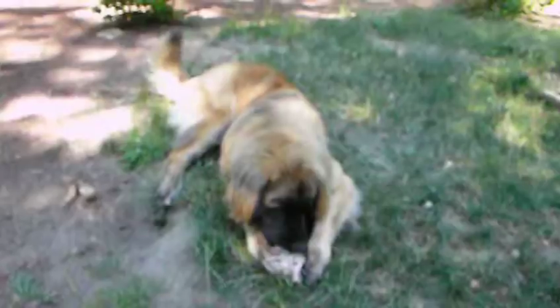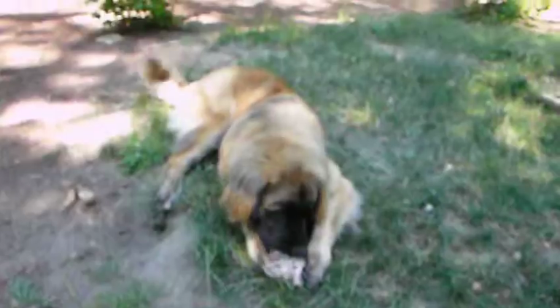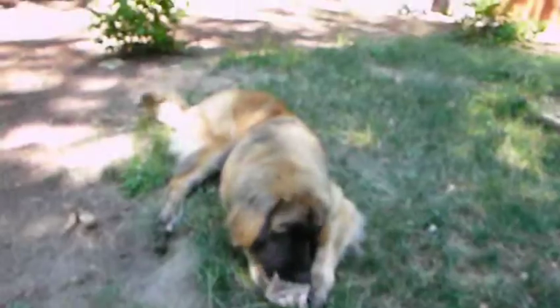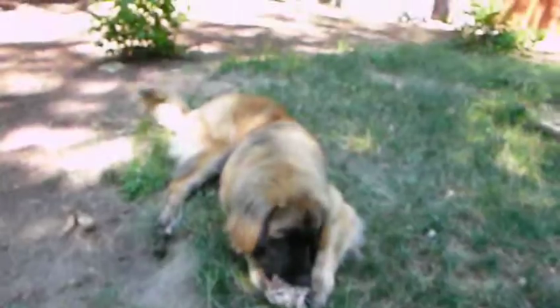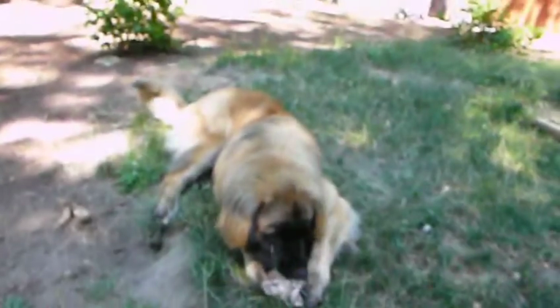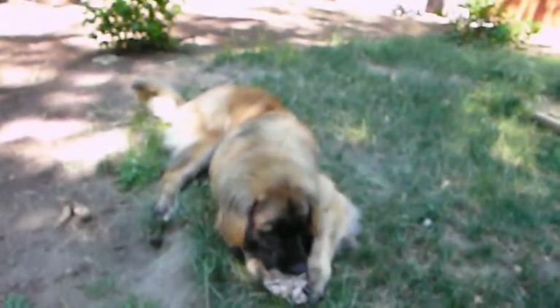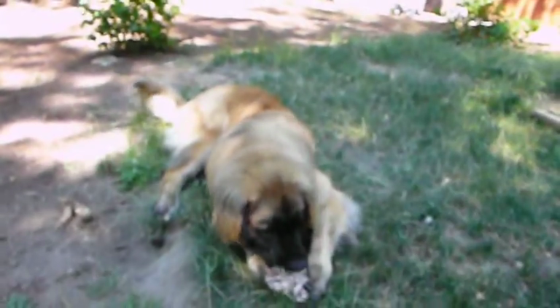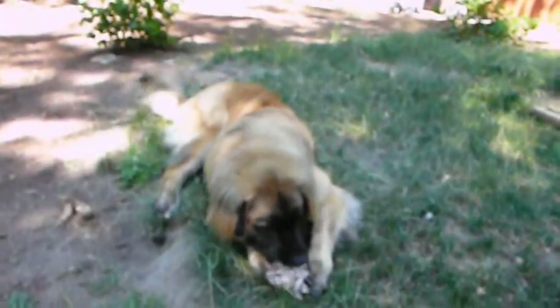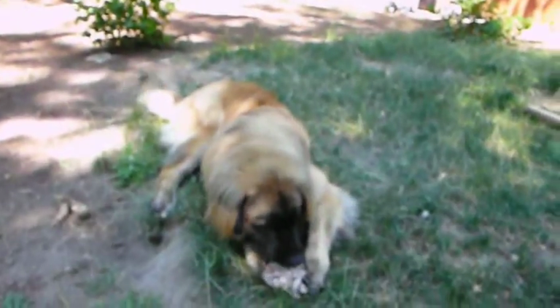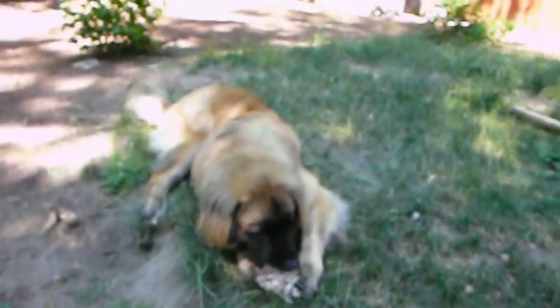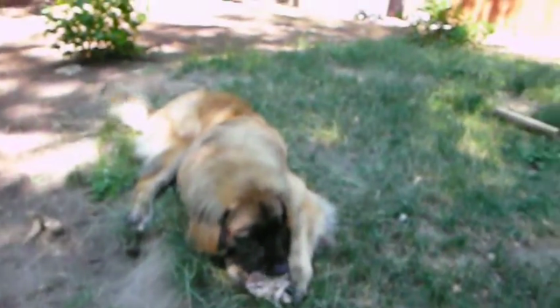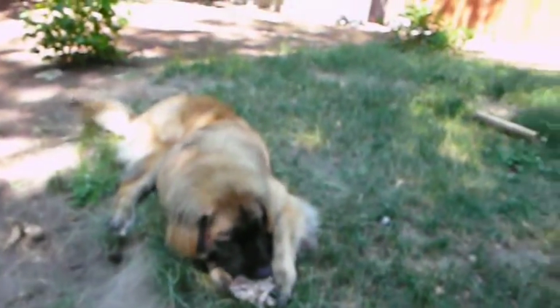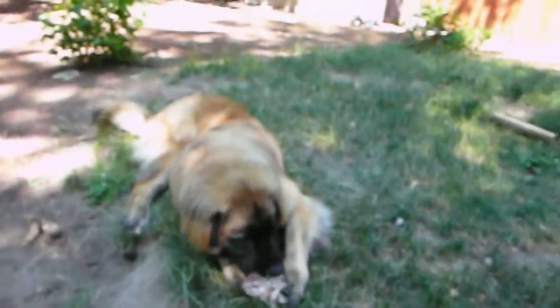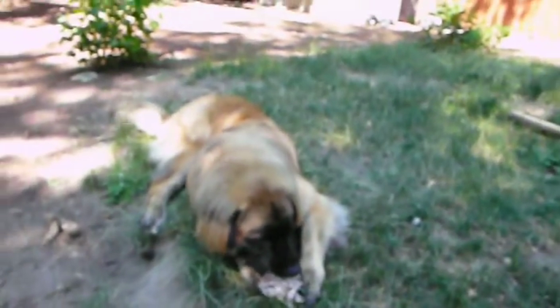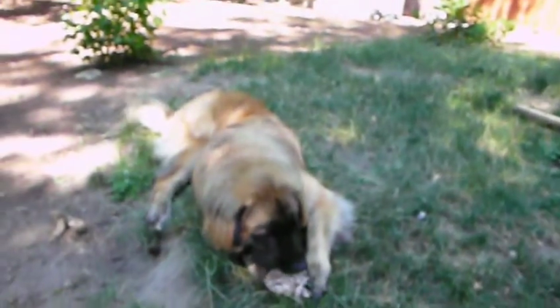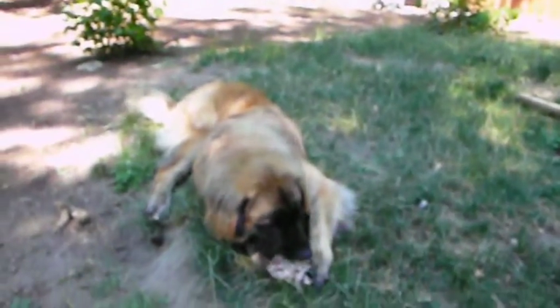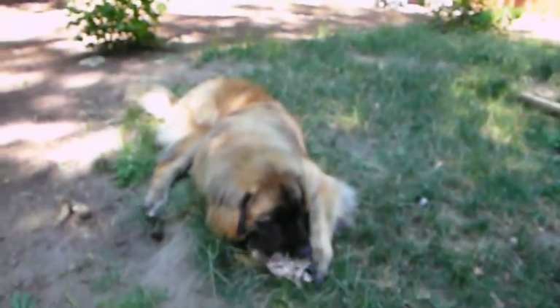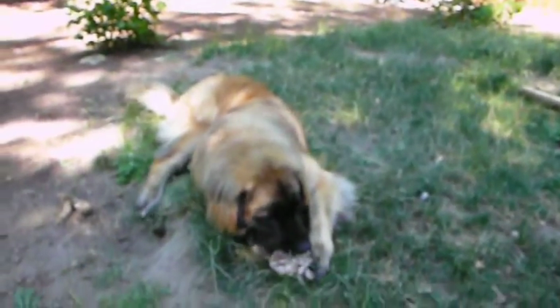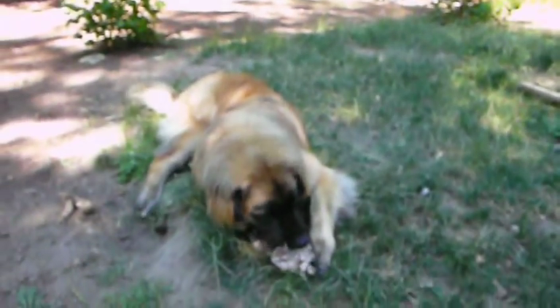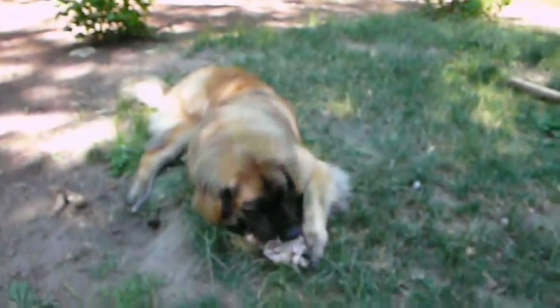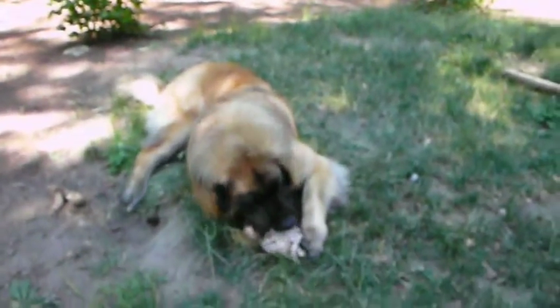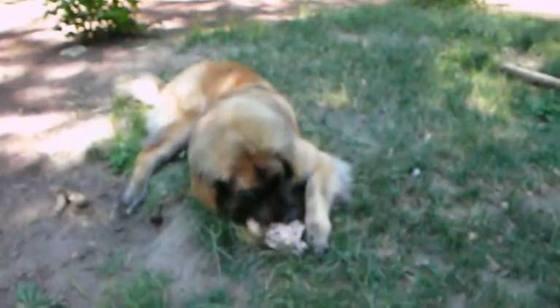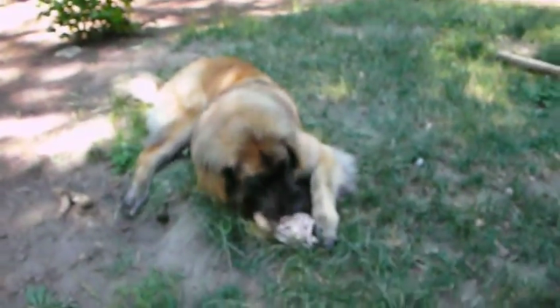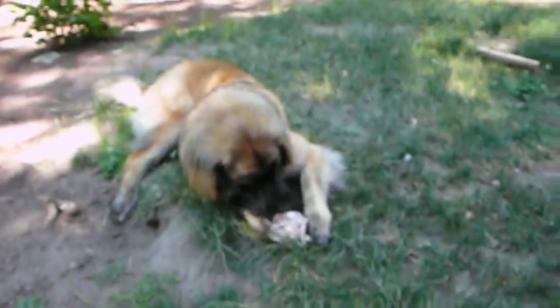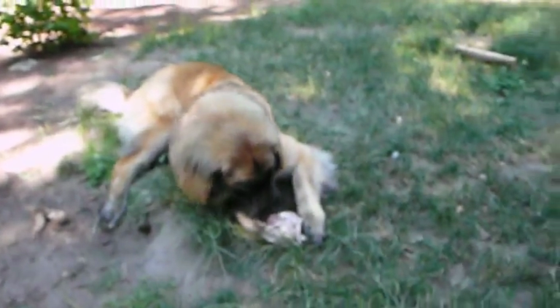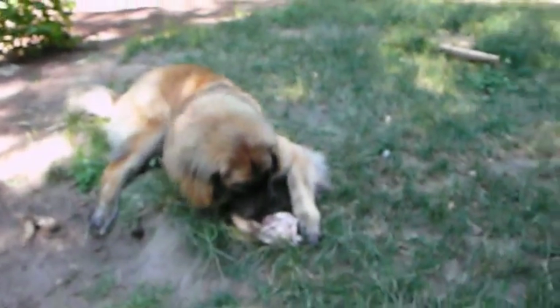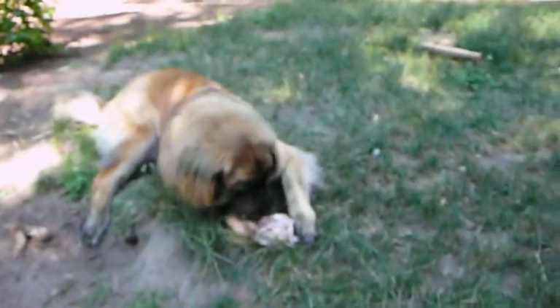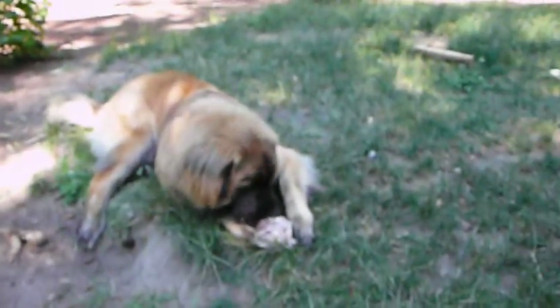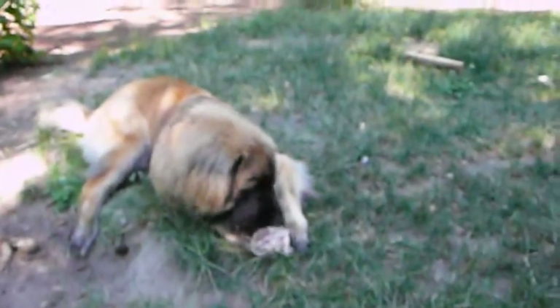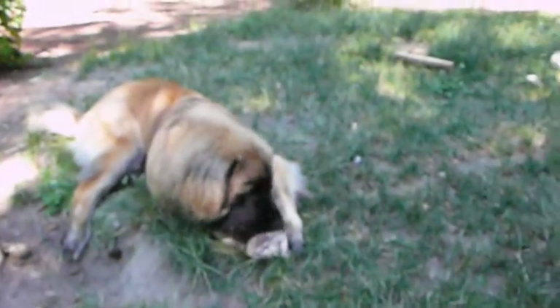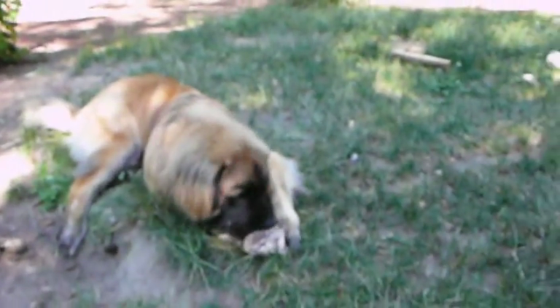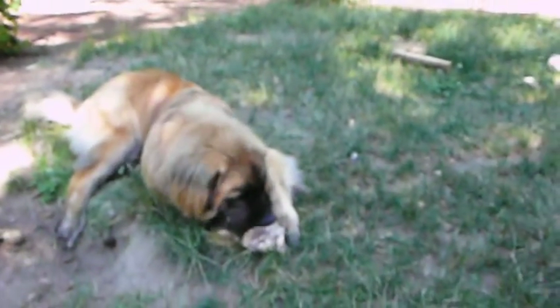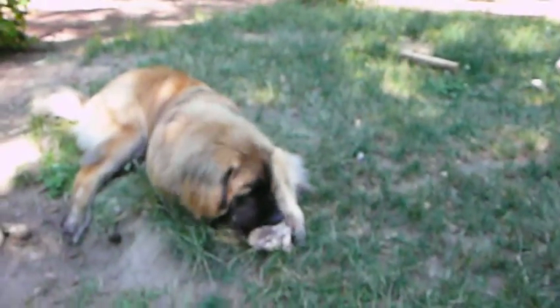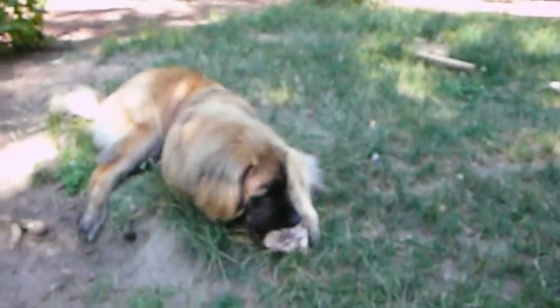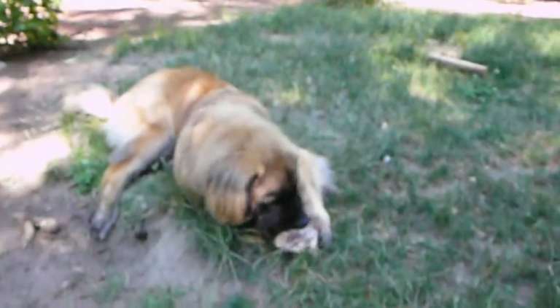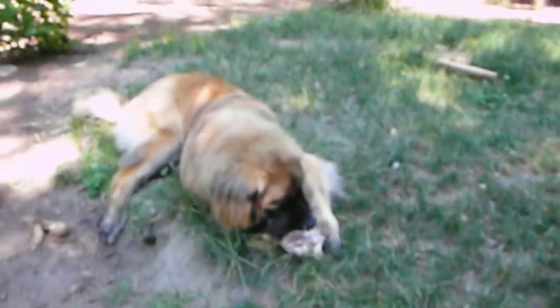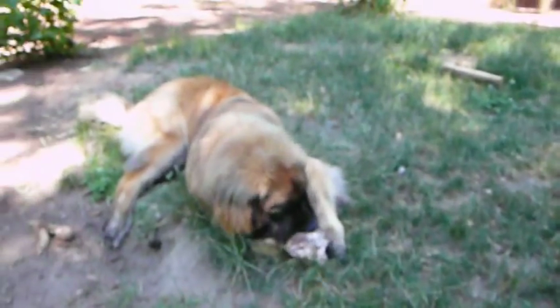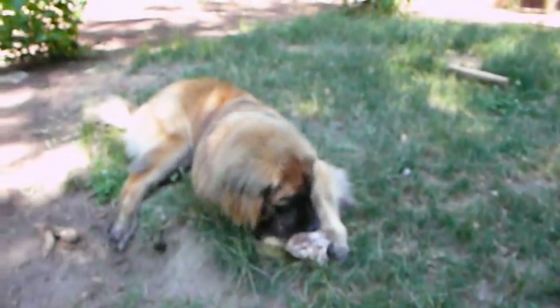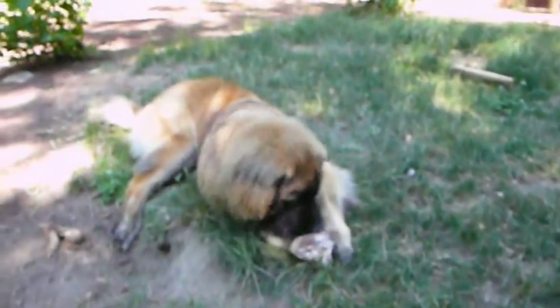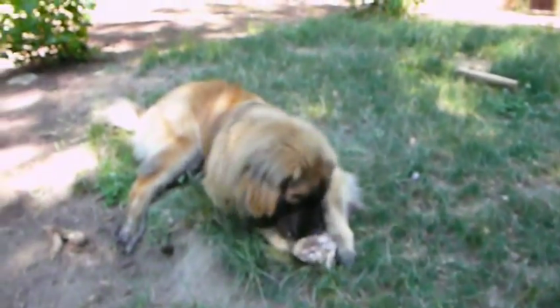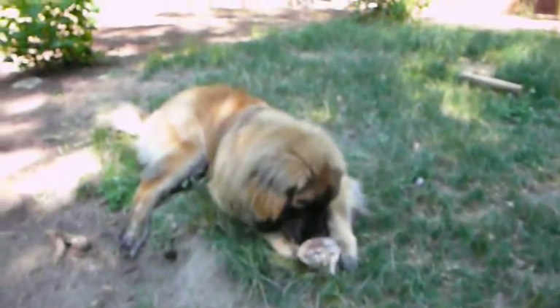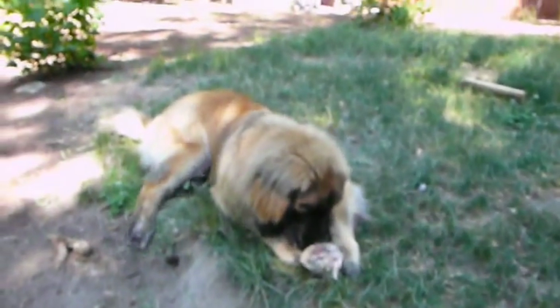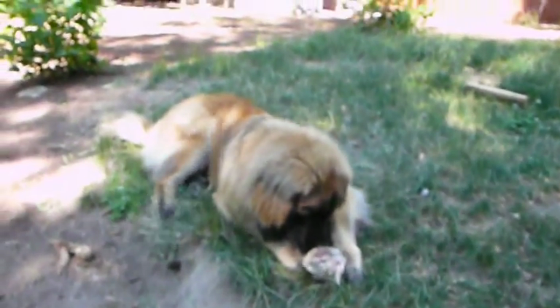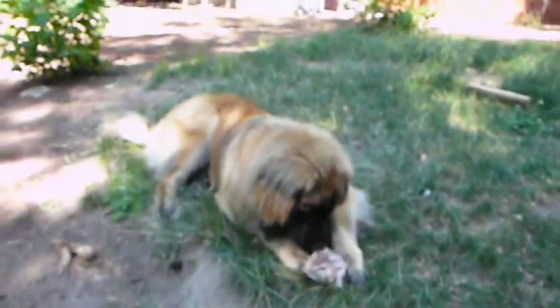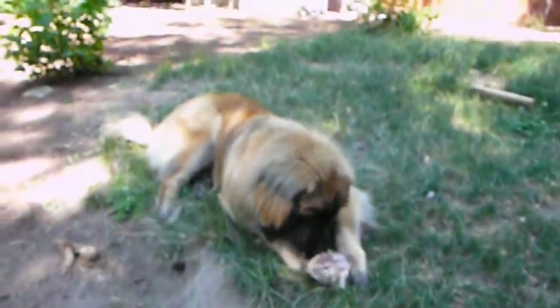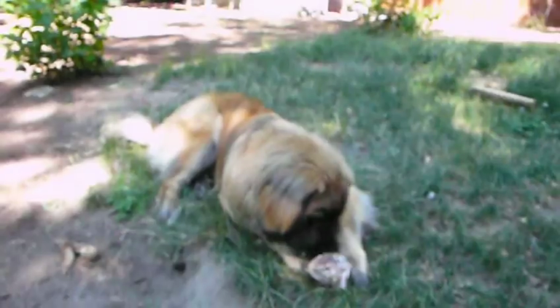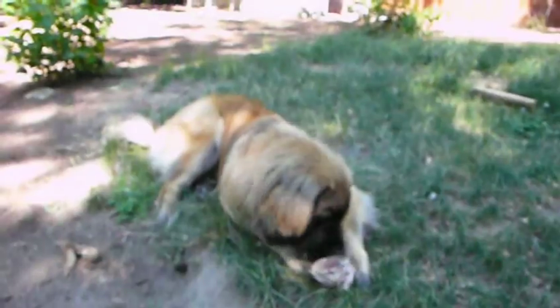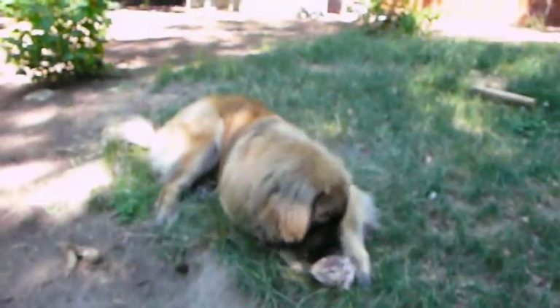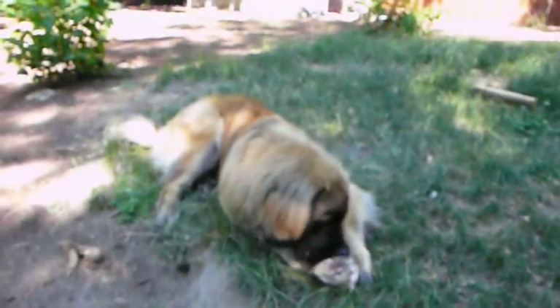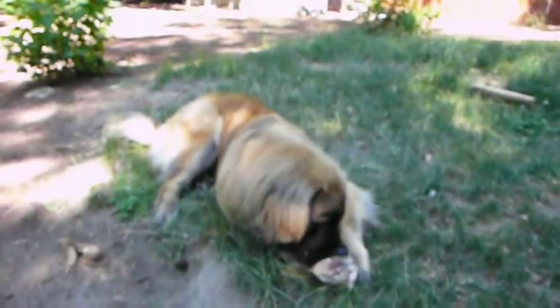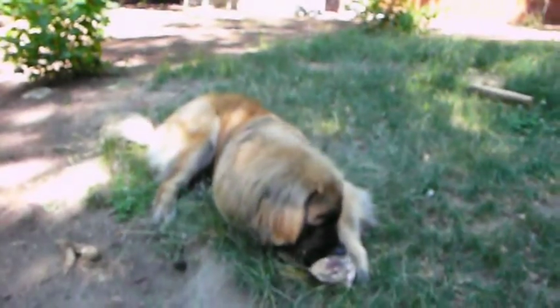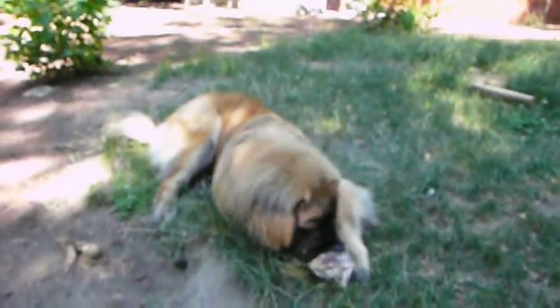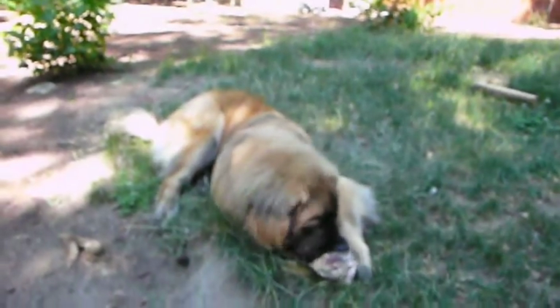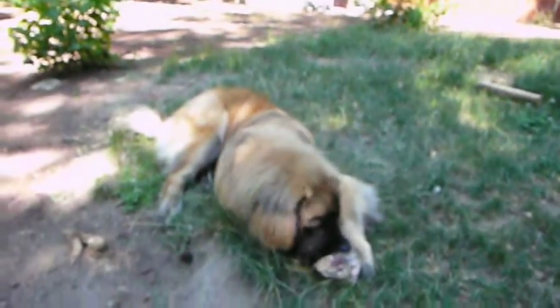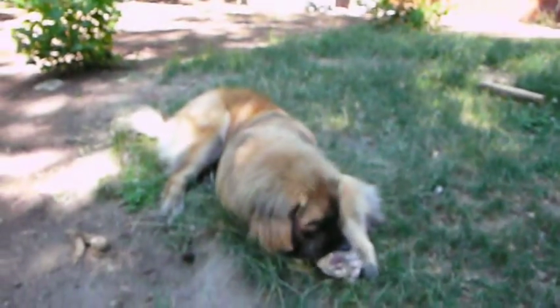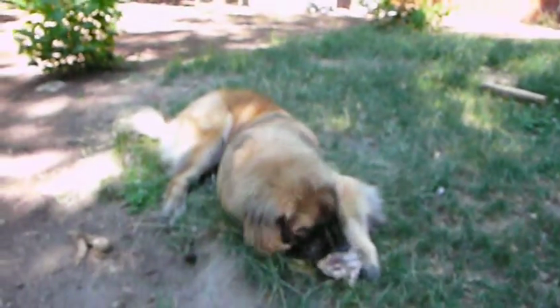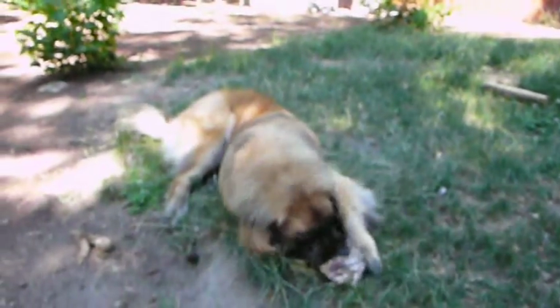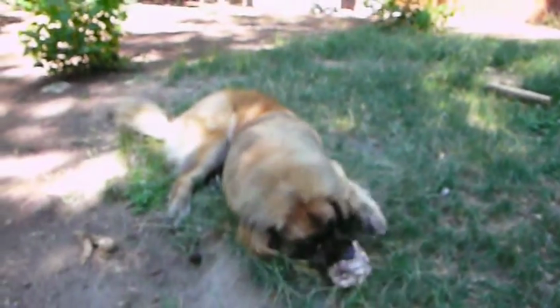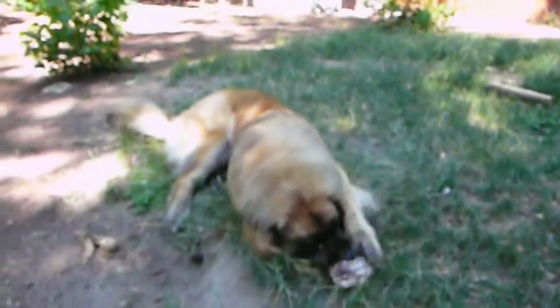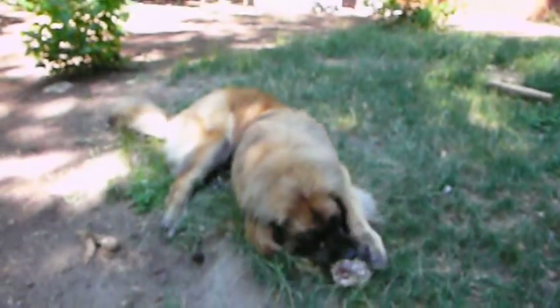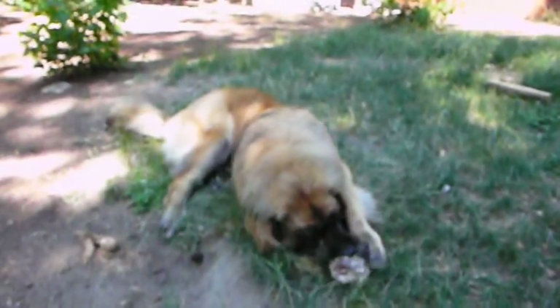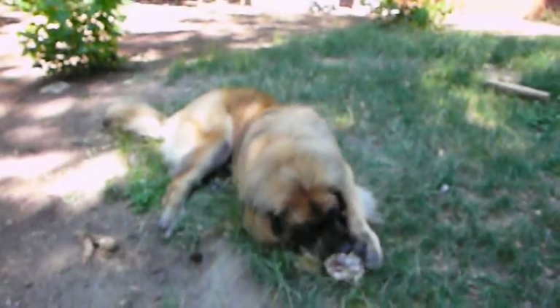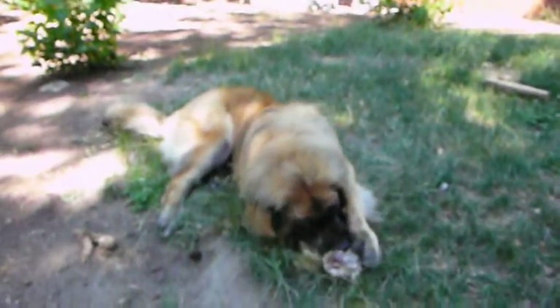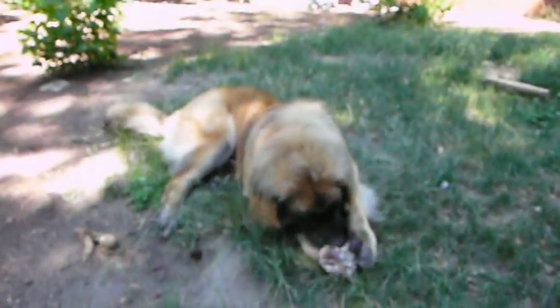So here we are, 10 minutes into the test. As you can see, they still love their meaty bones.